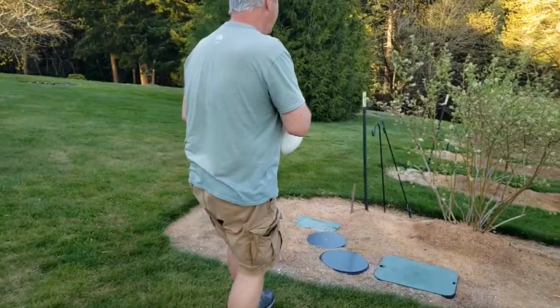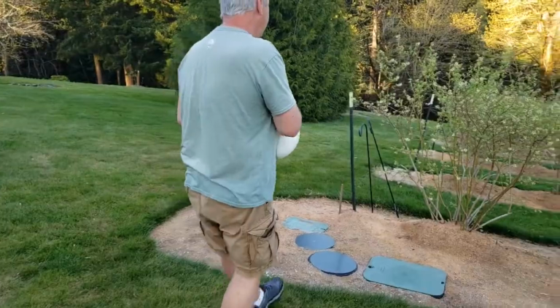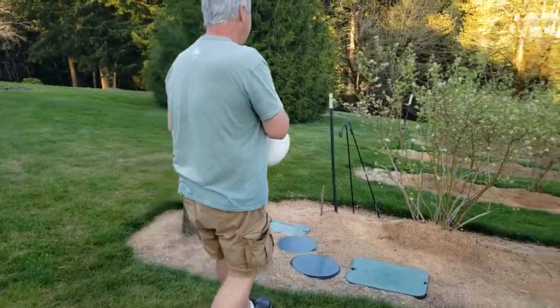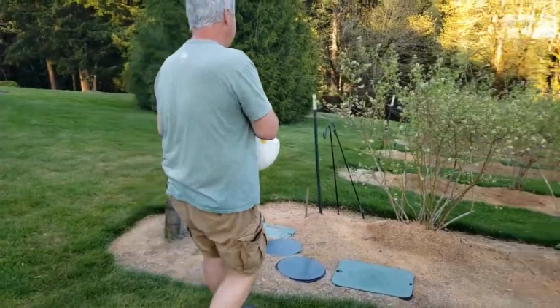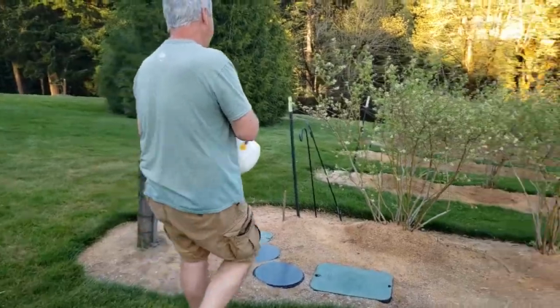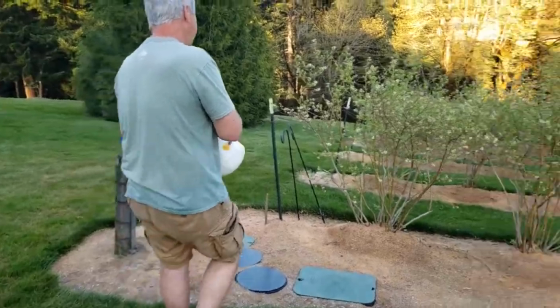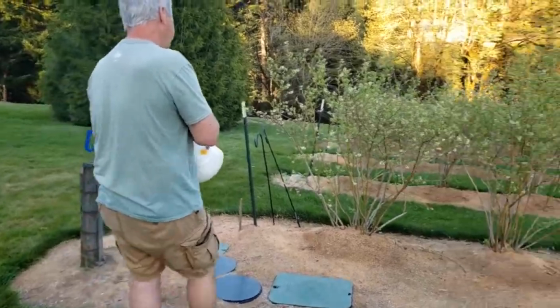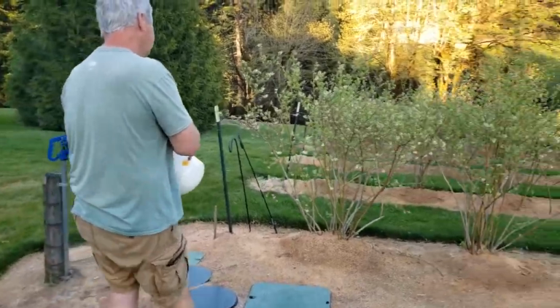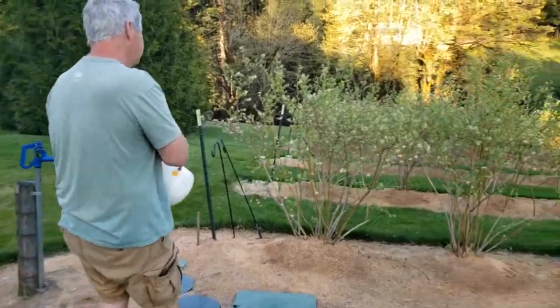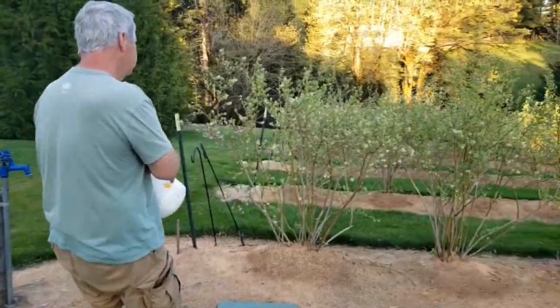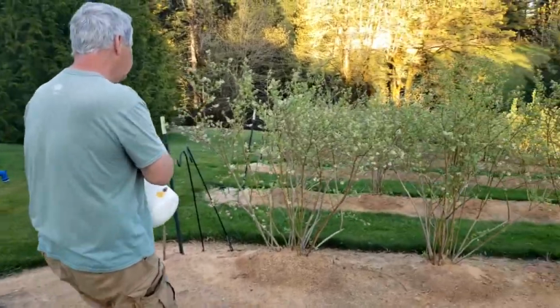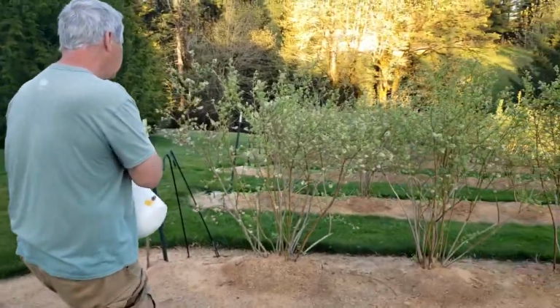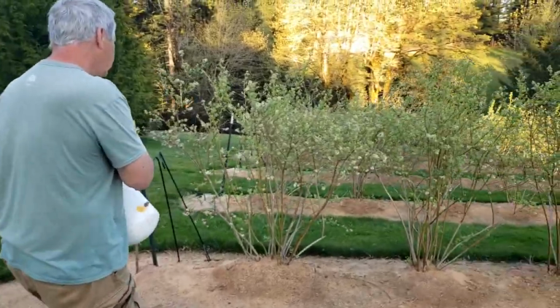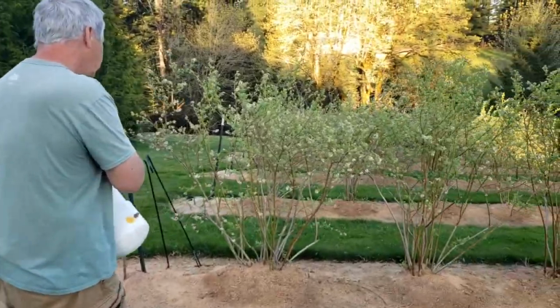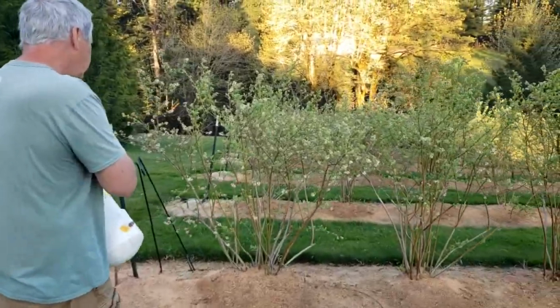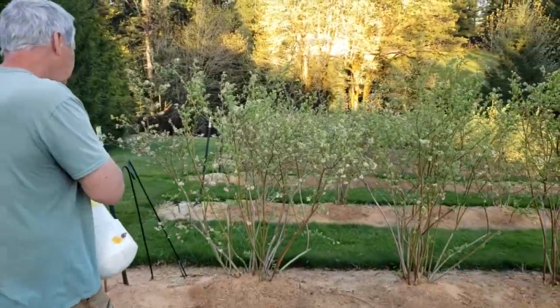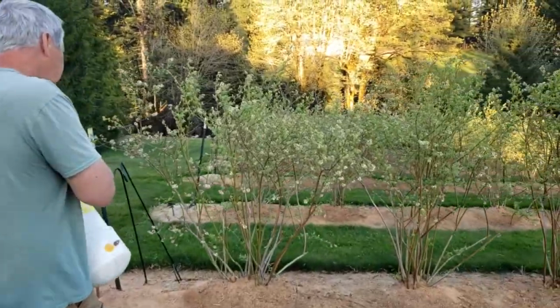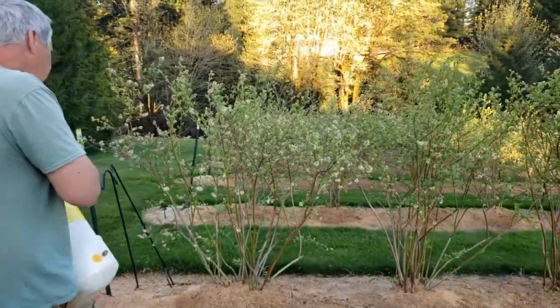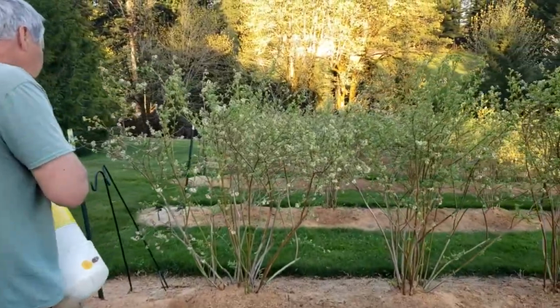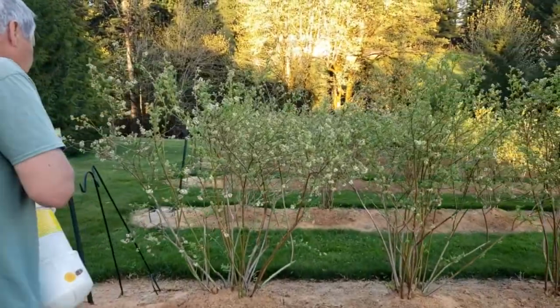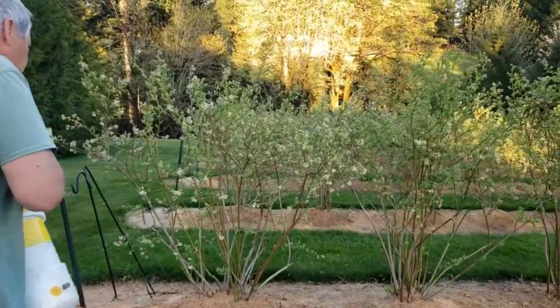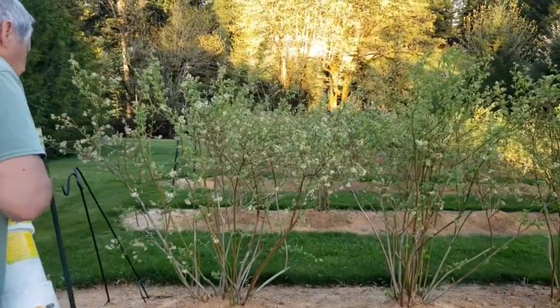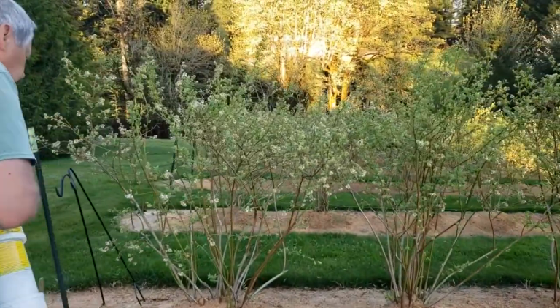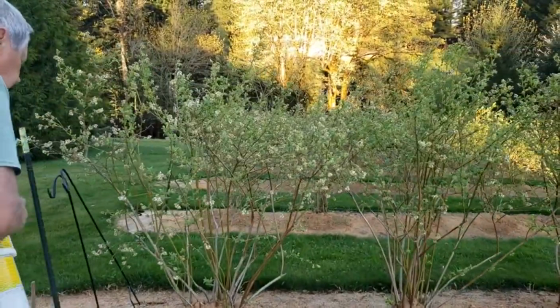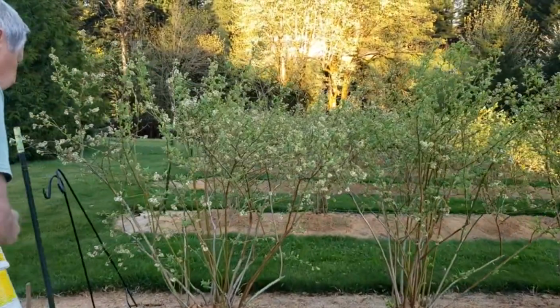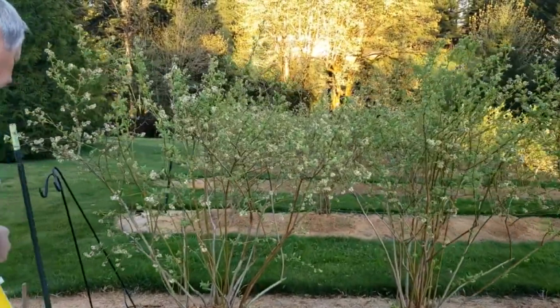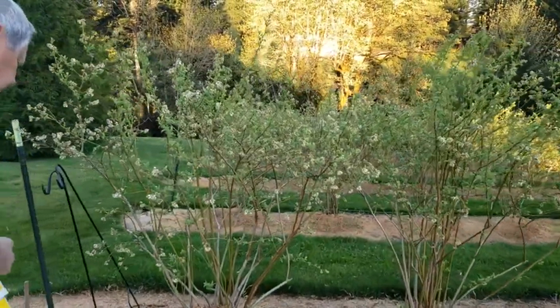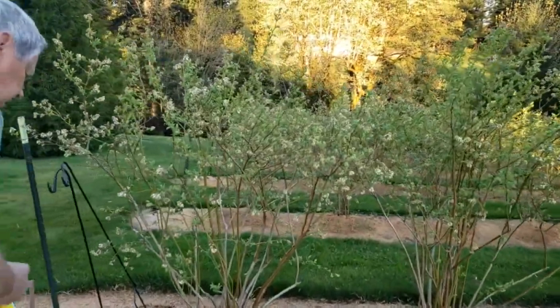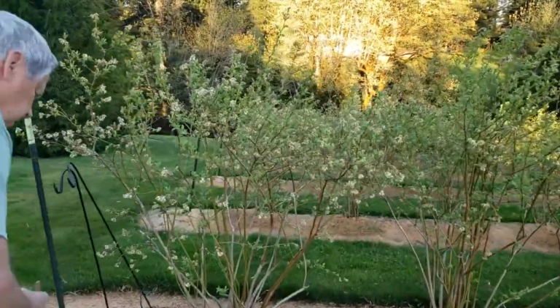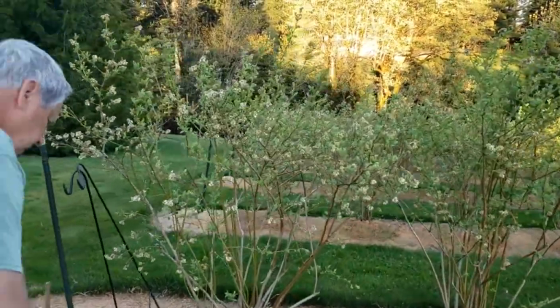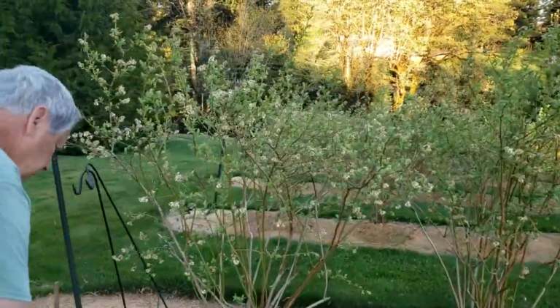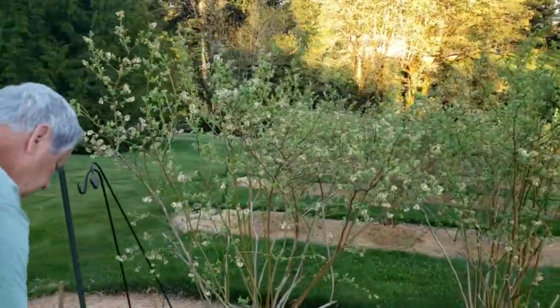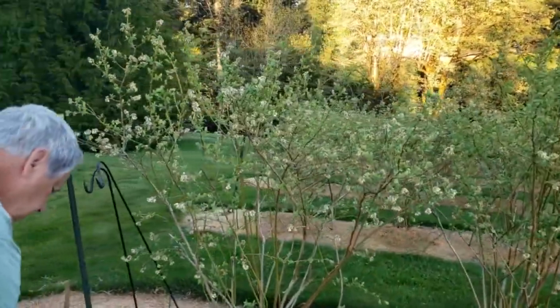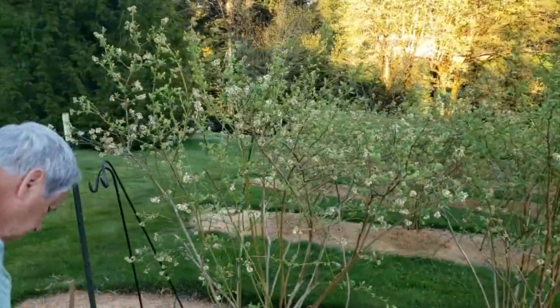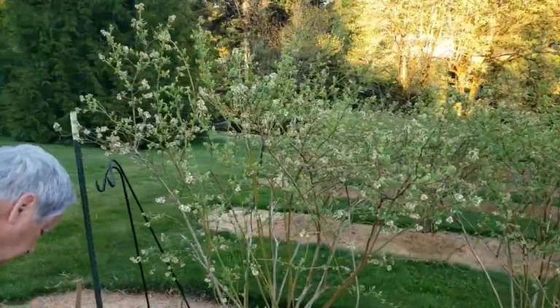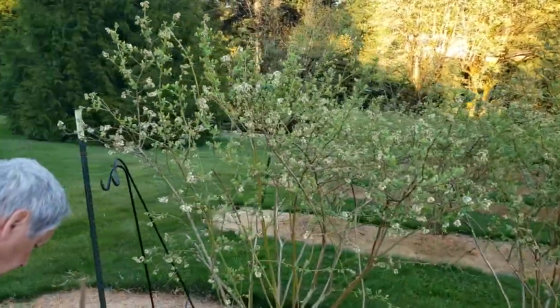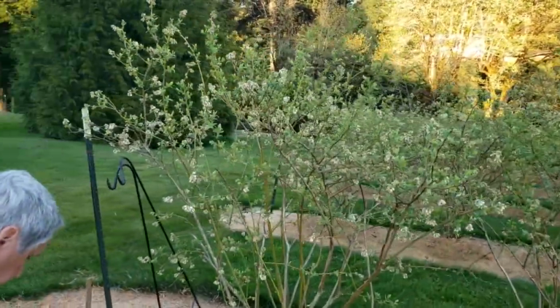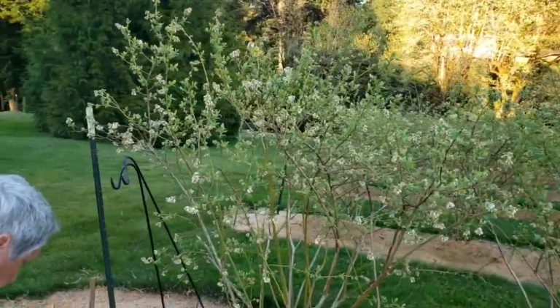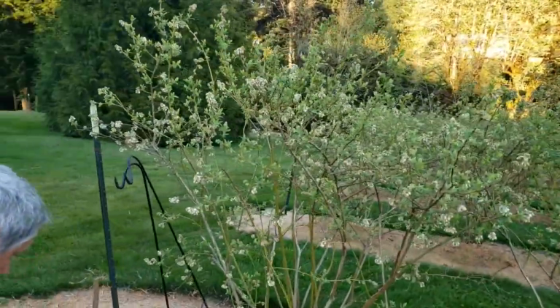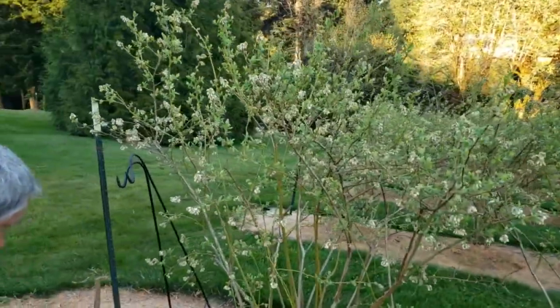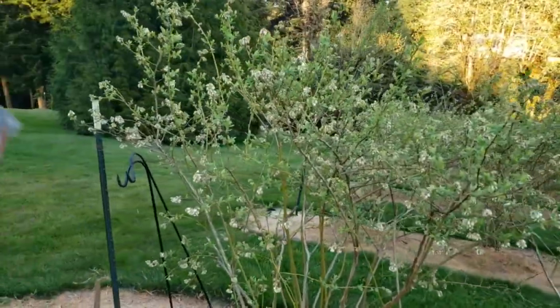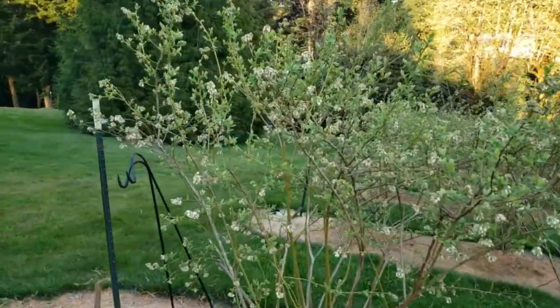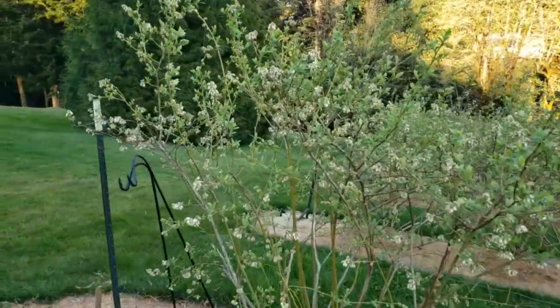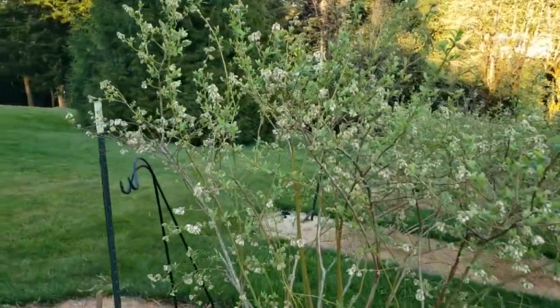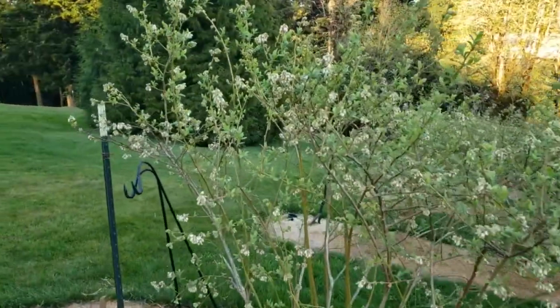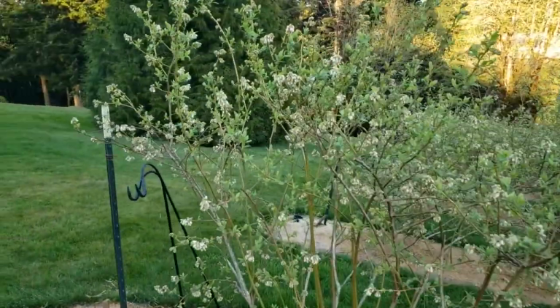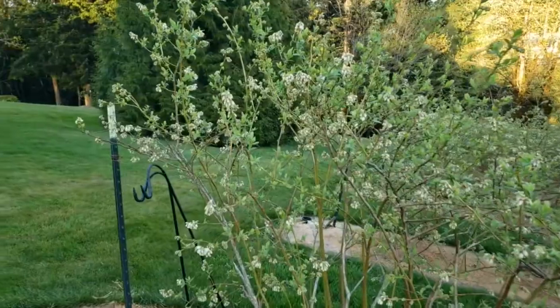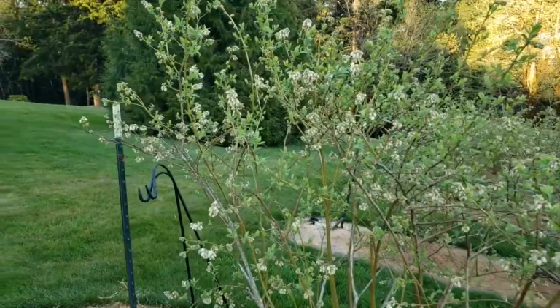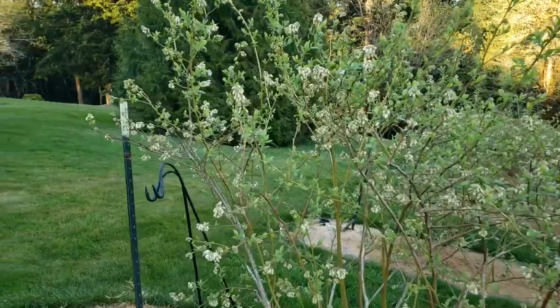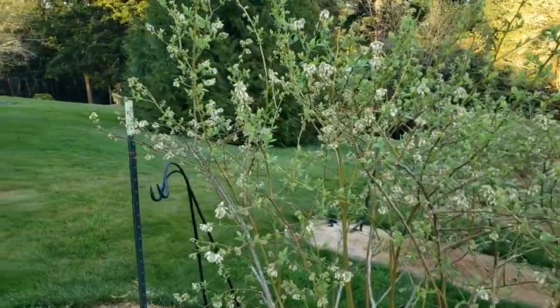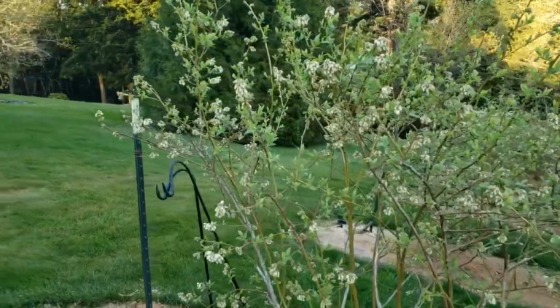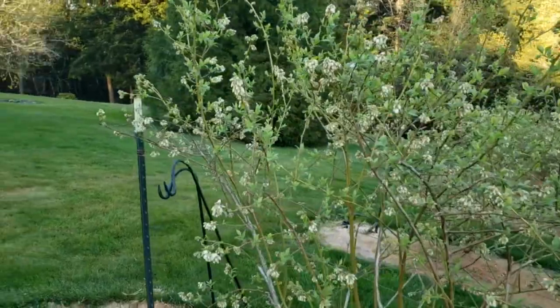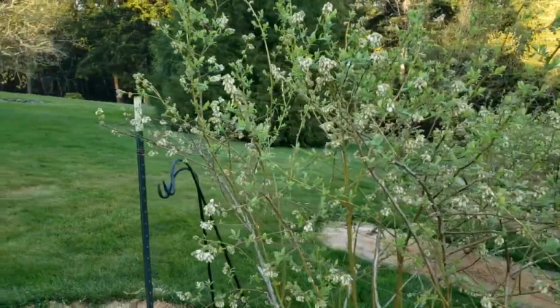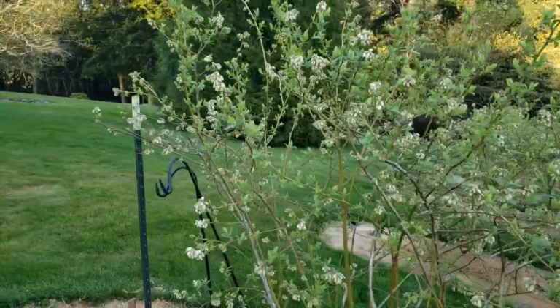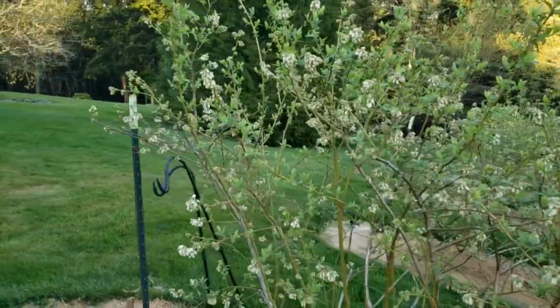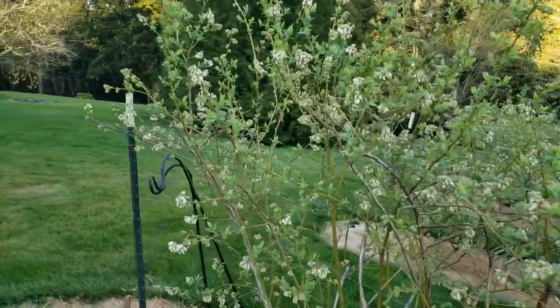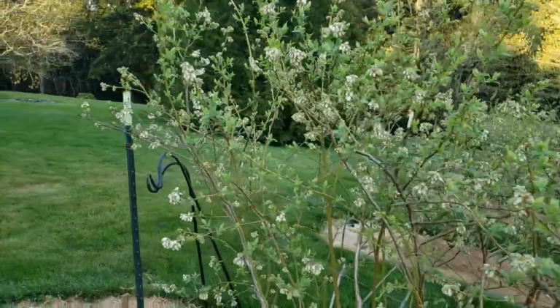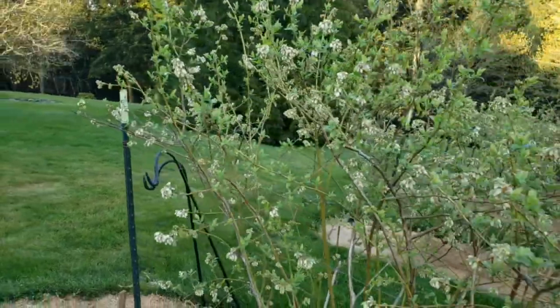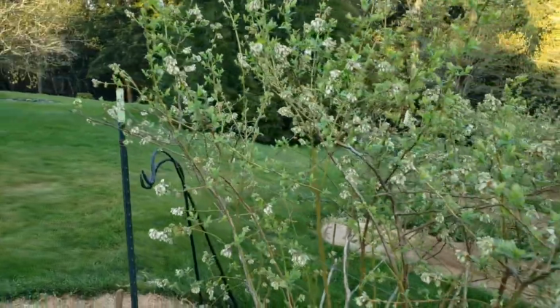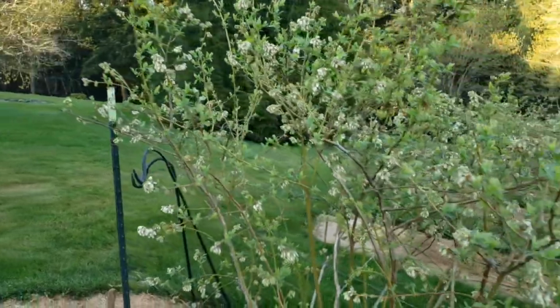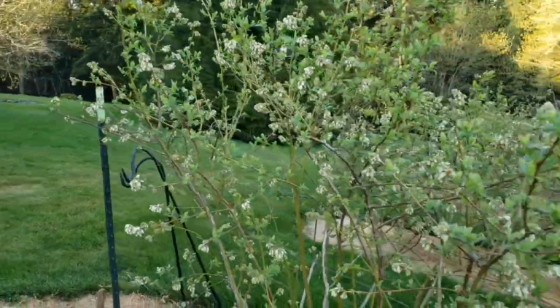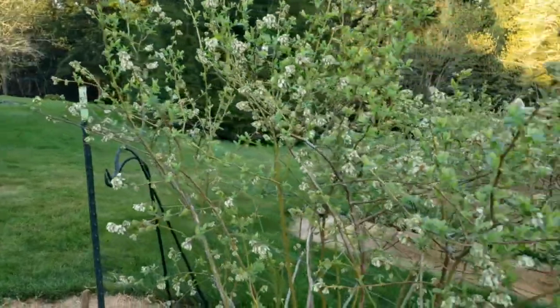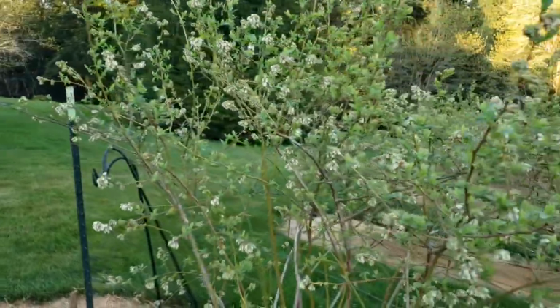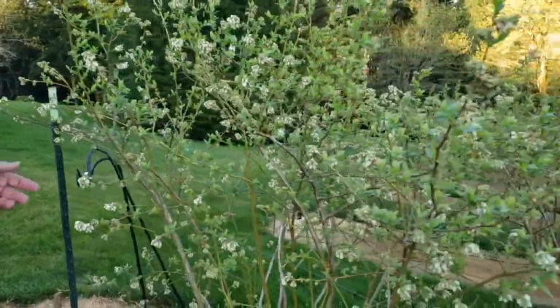The blossoms — the blooms are starting to pop out, just starting. Today's the first day.